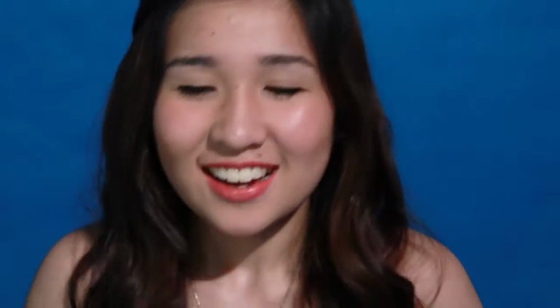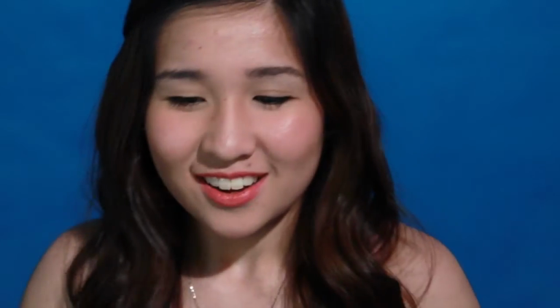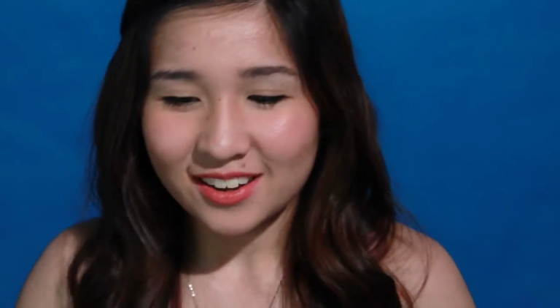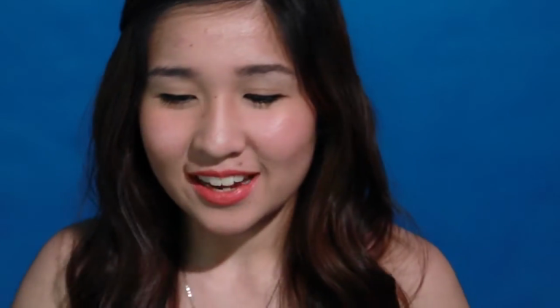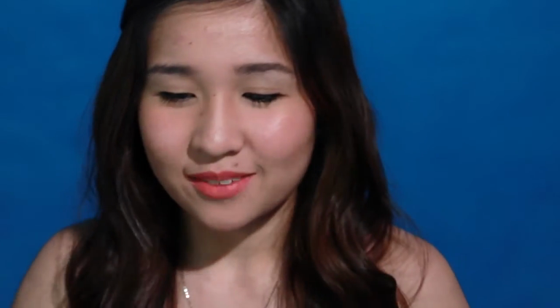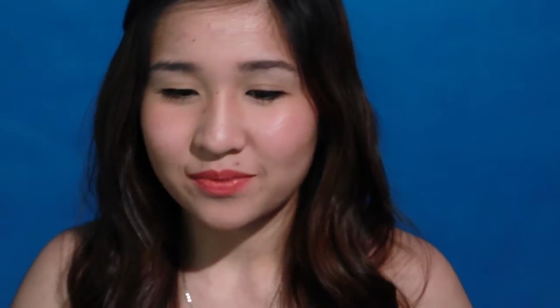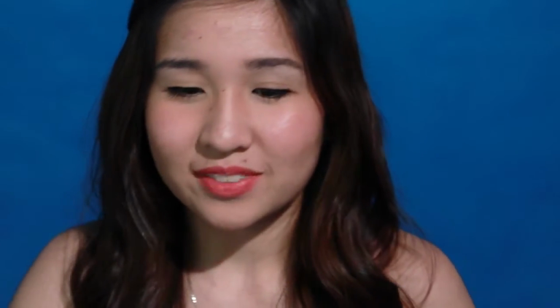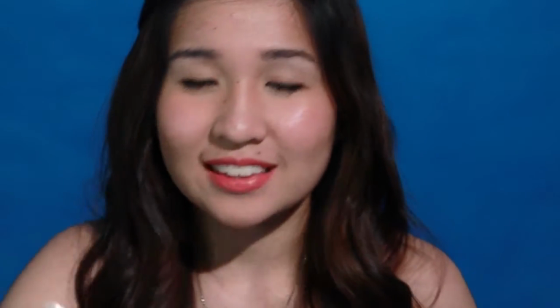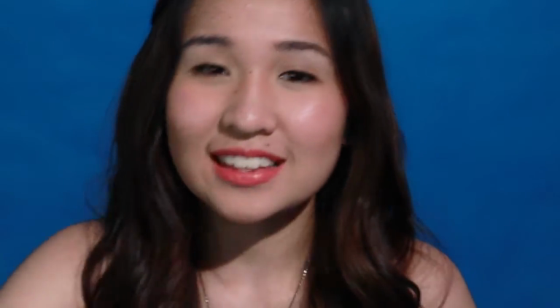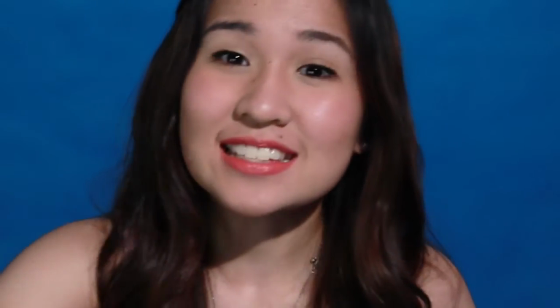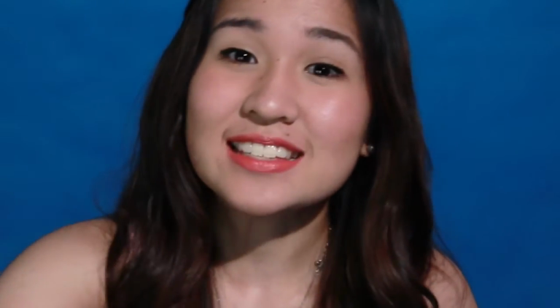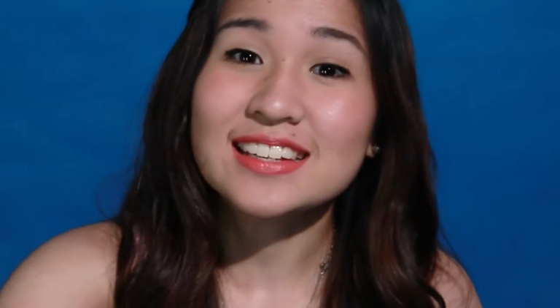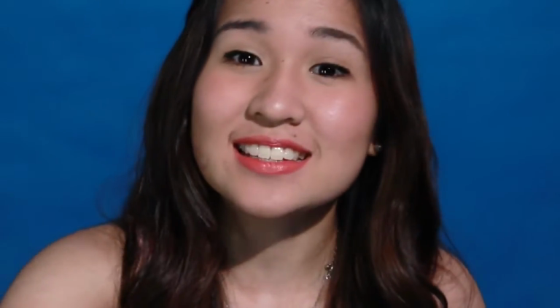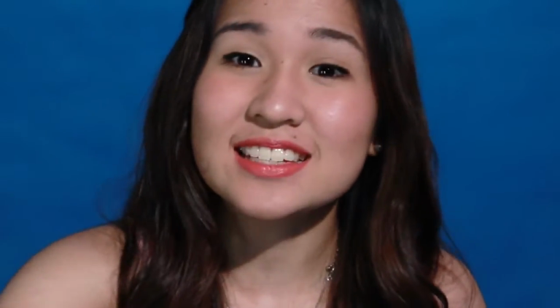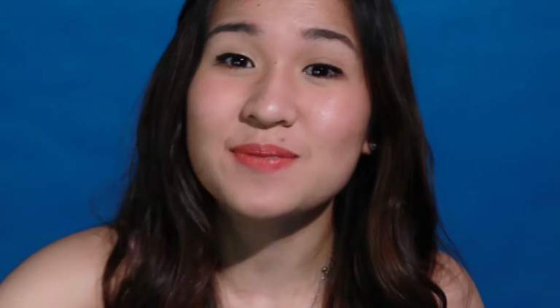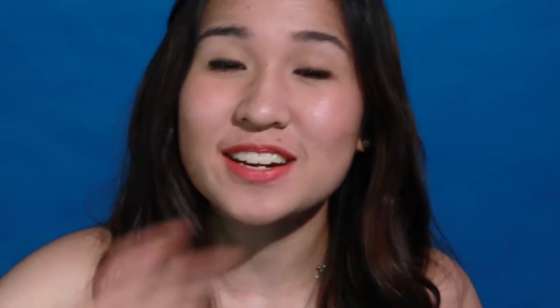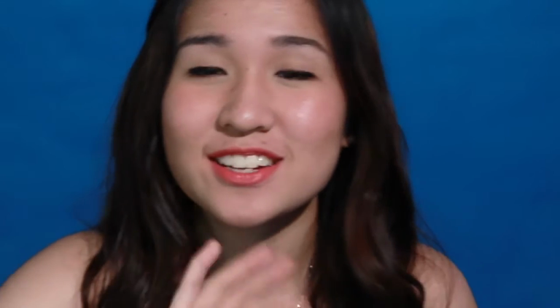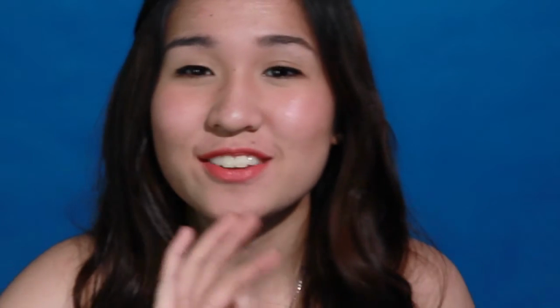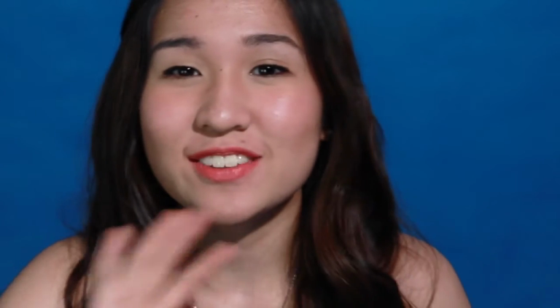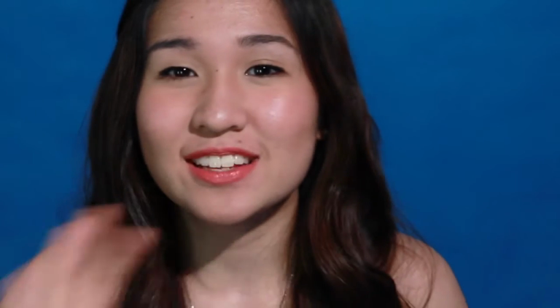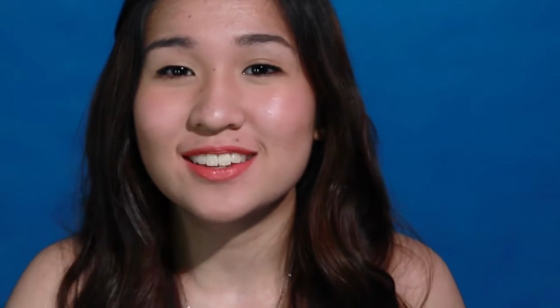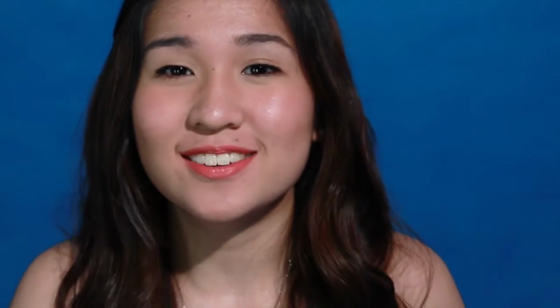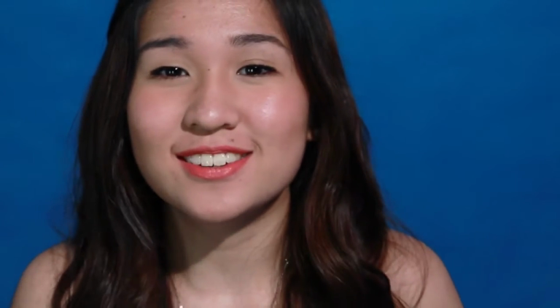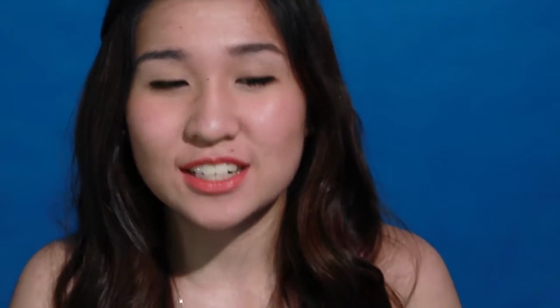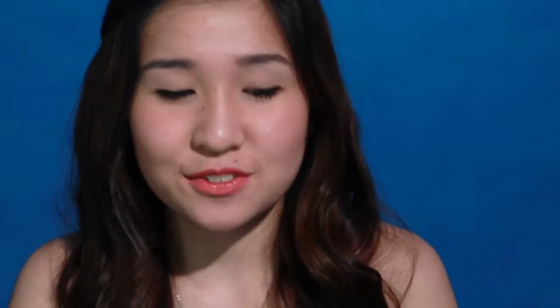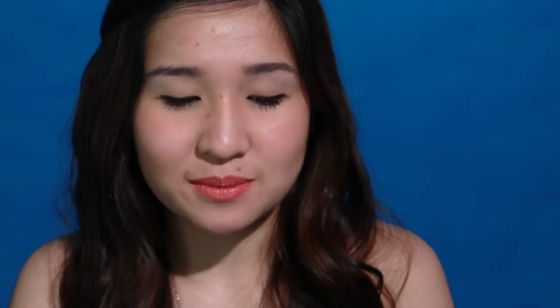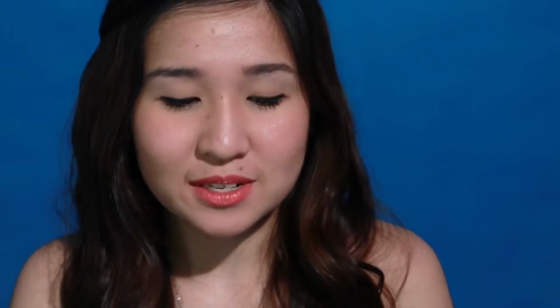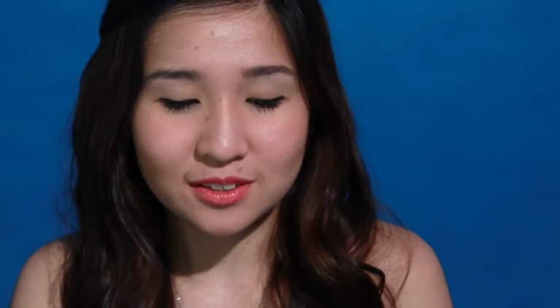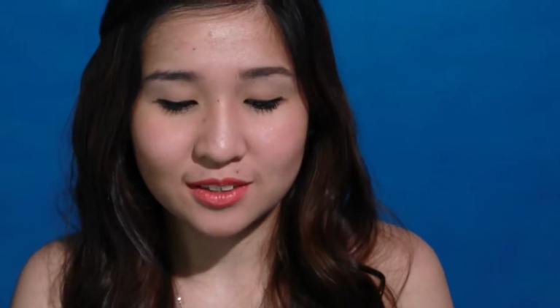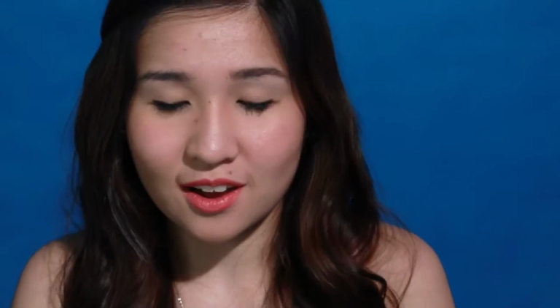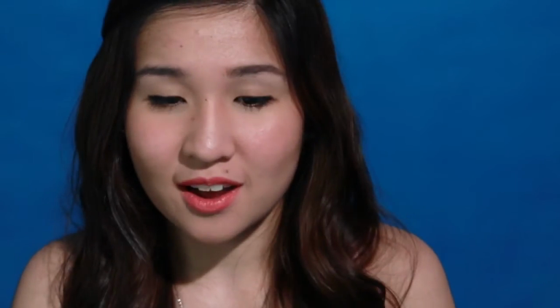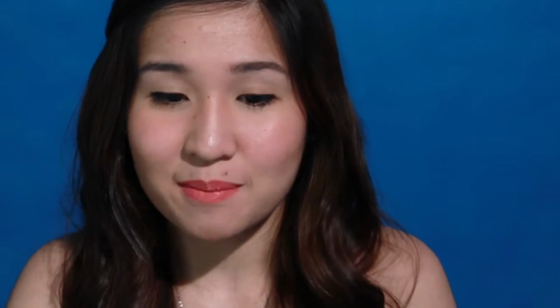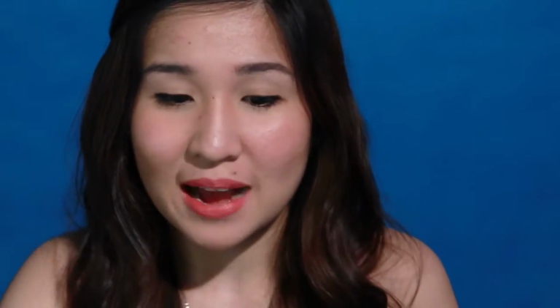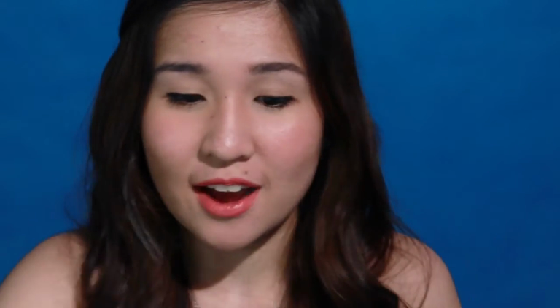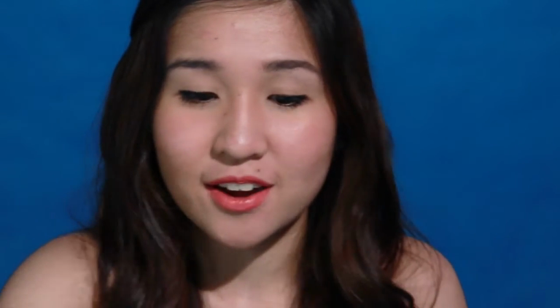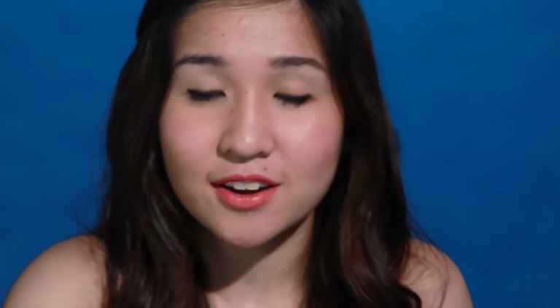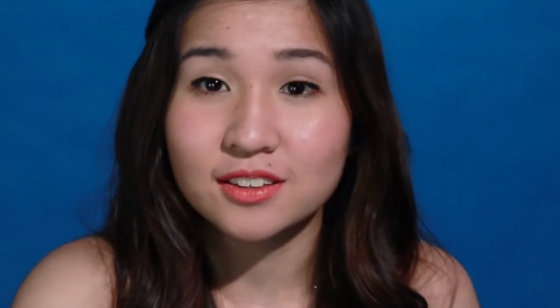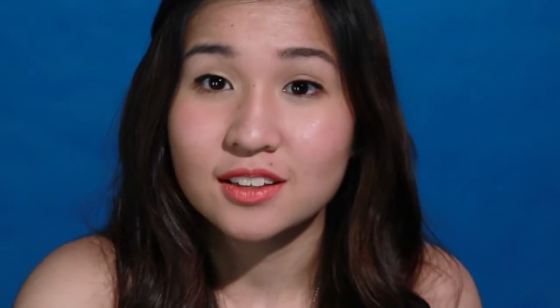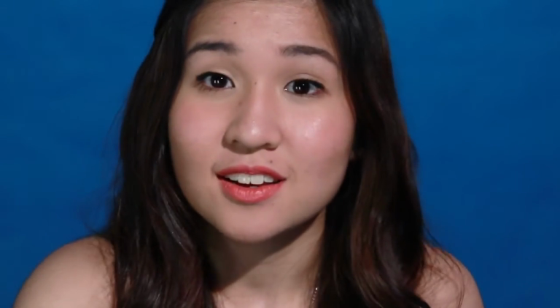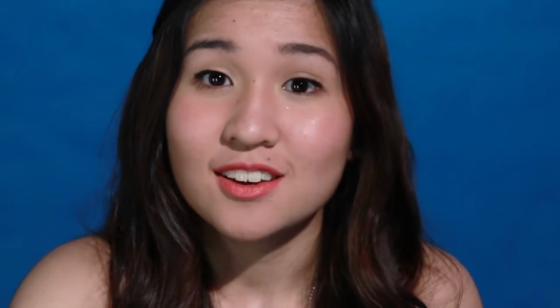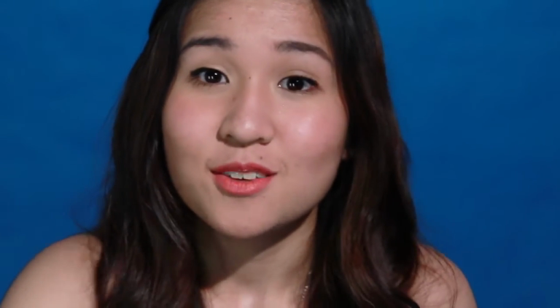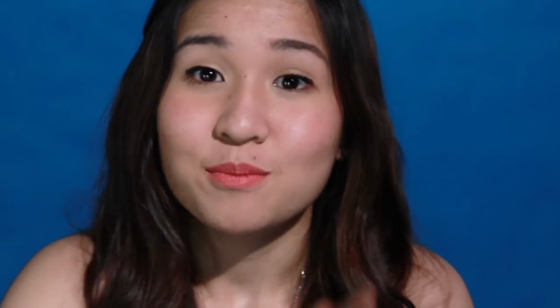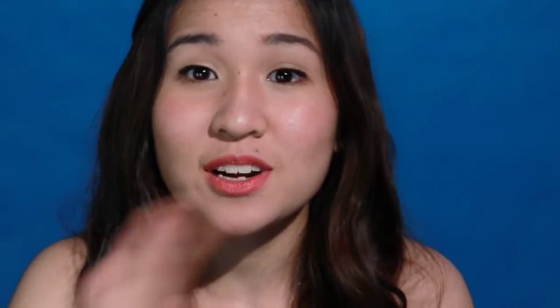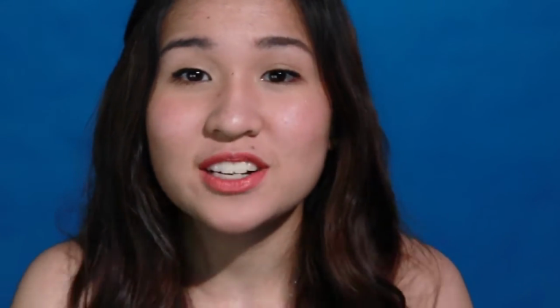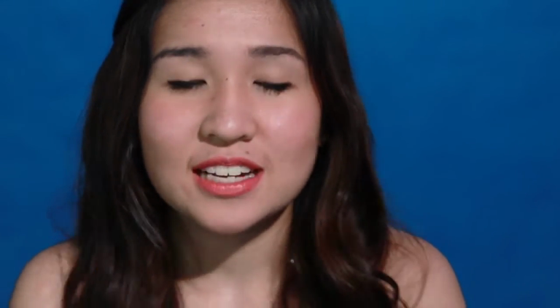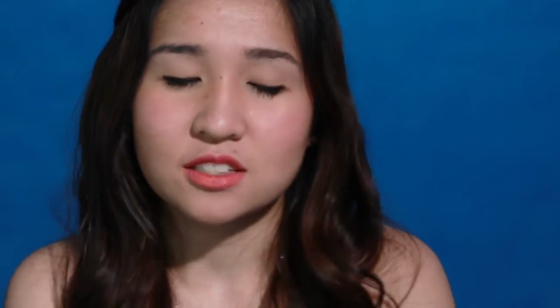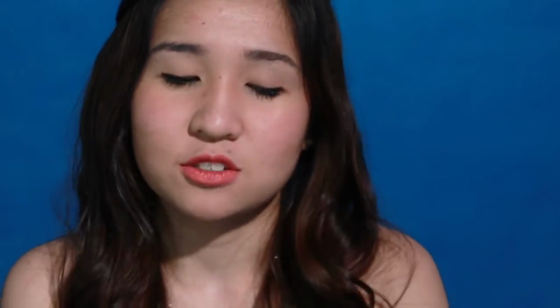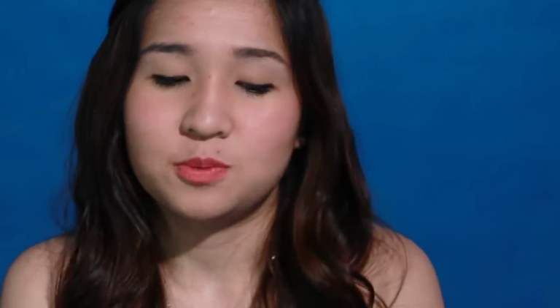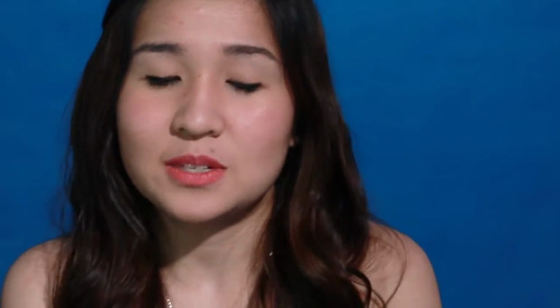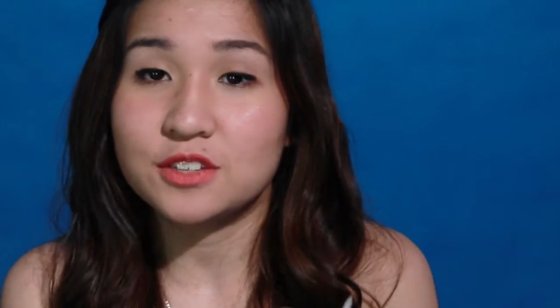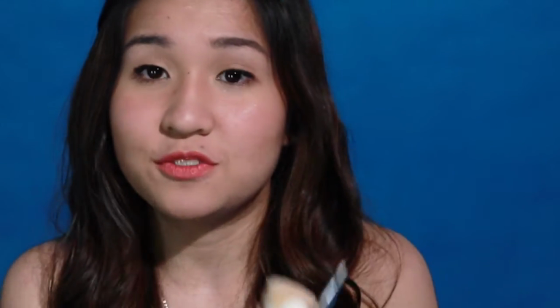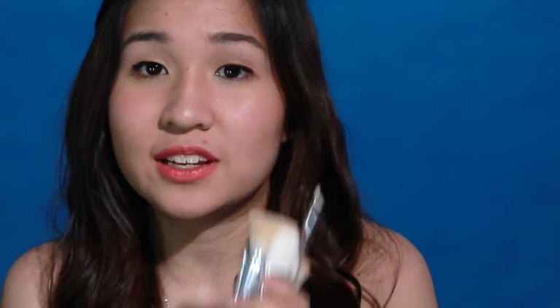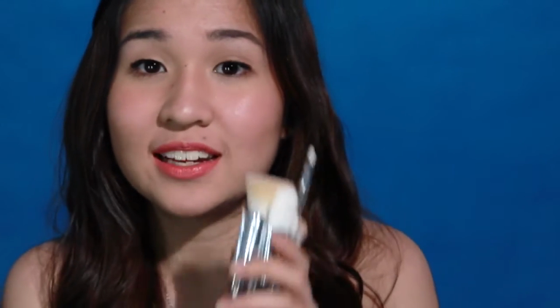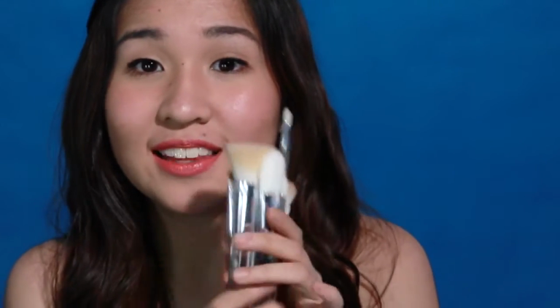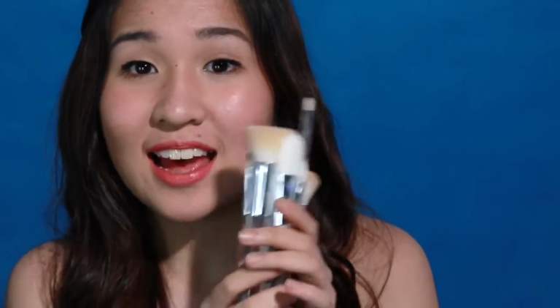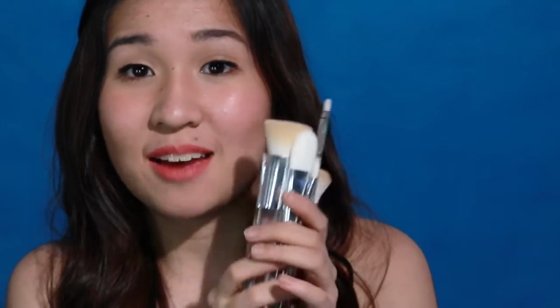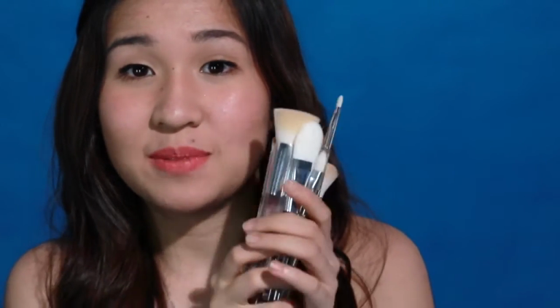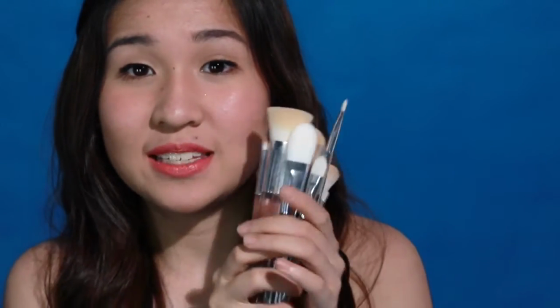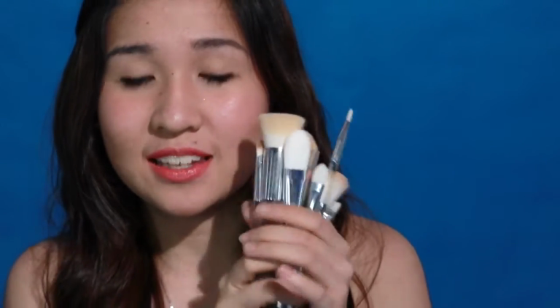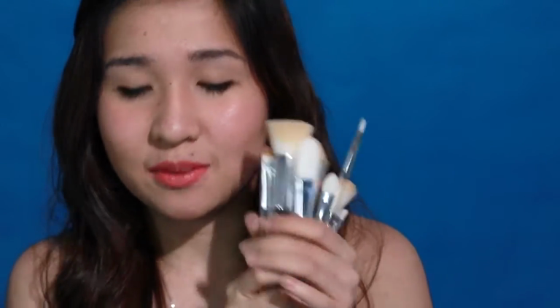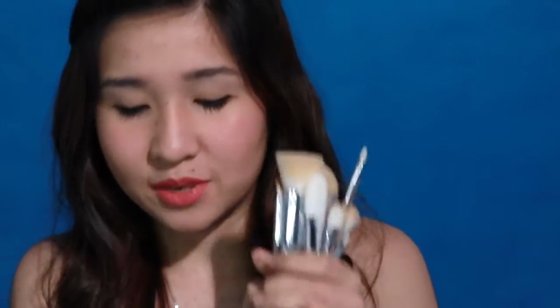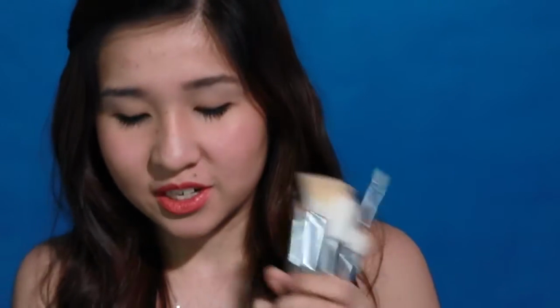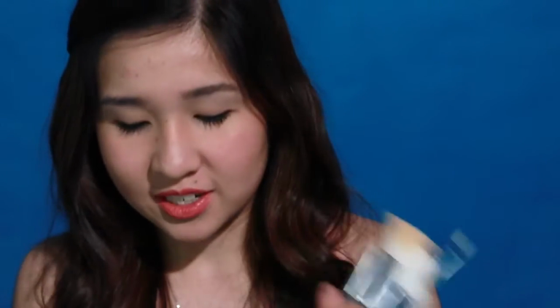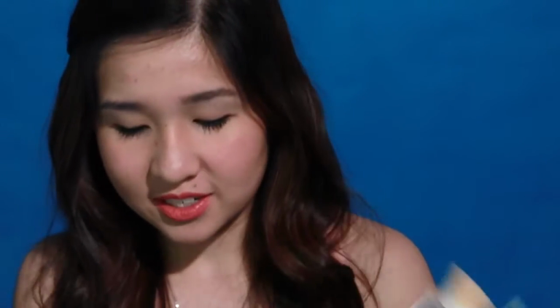This is a special video just for me to talk about brushes — specifically the Happy Skin brushes.